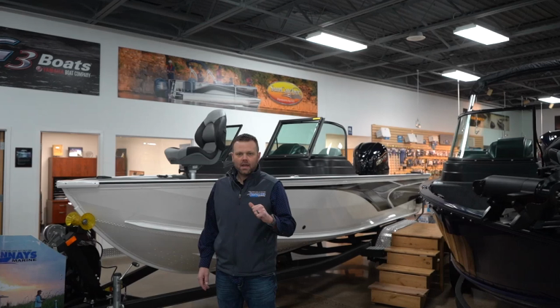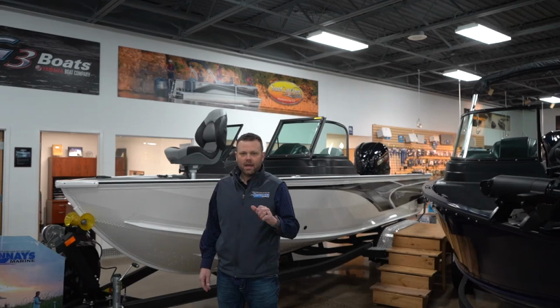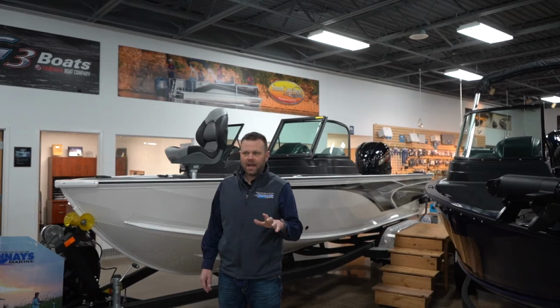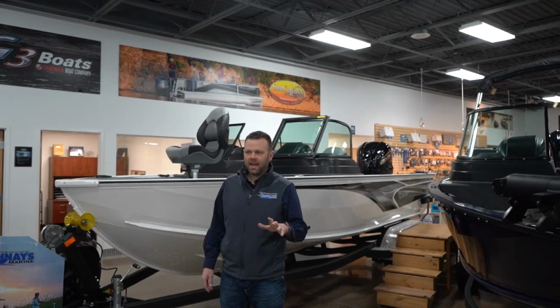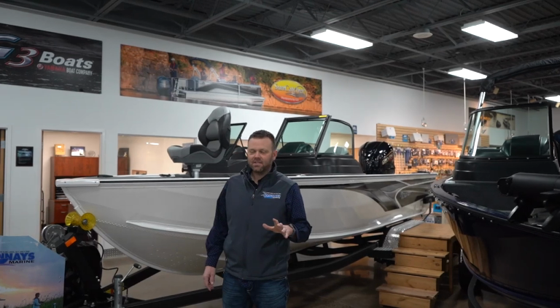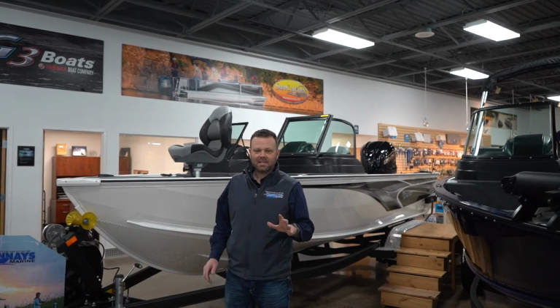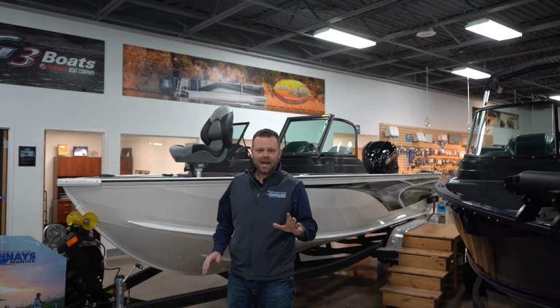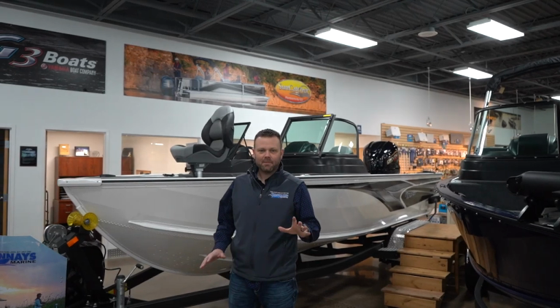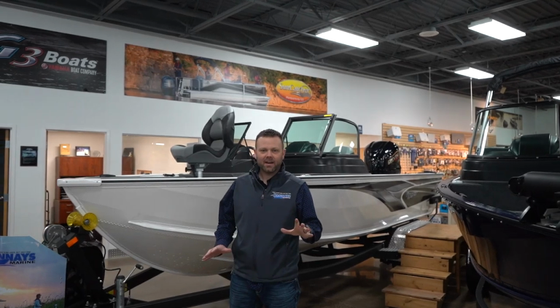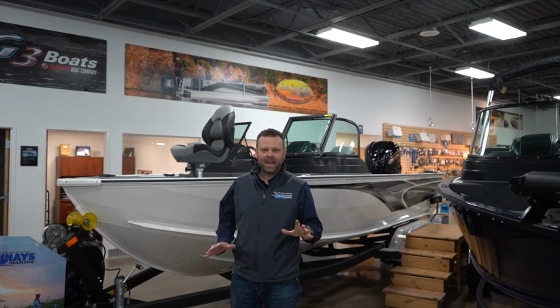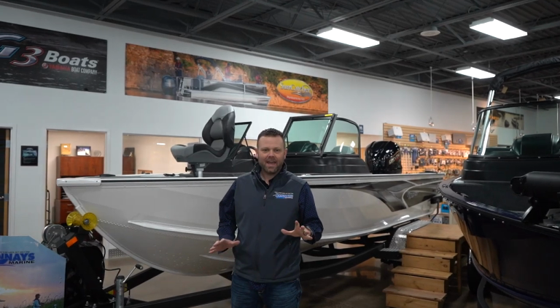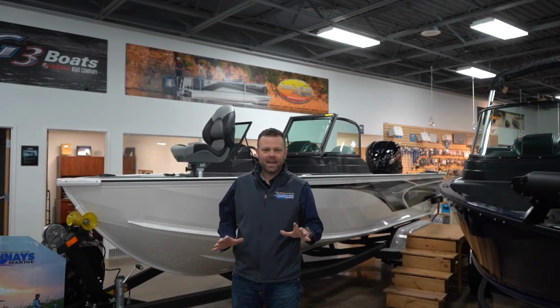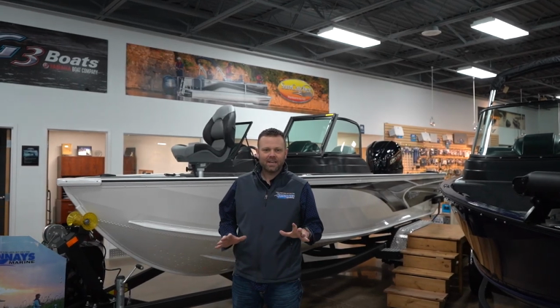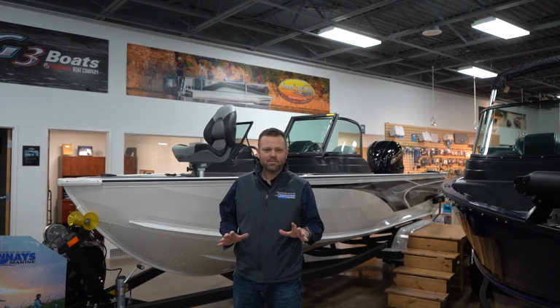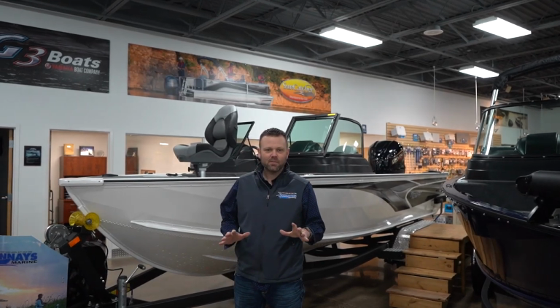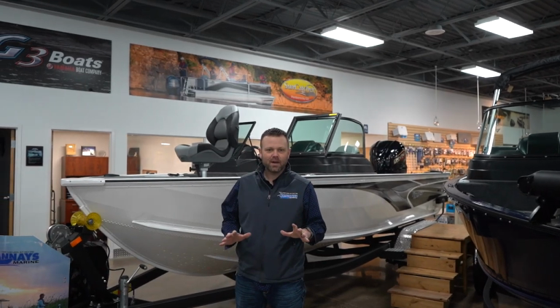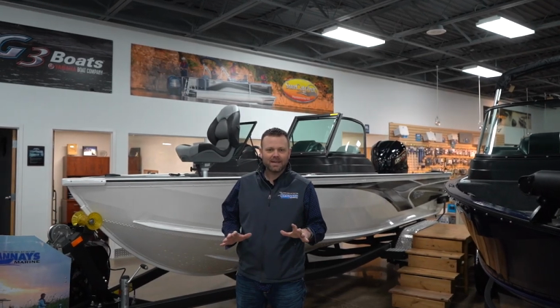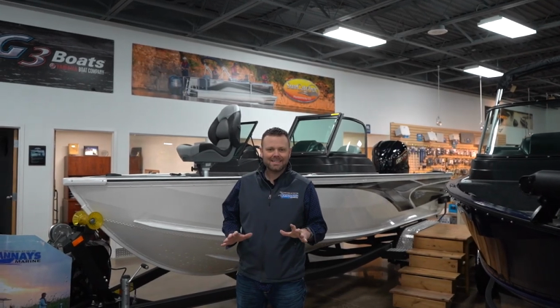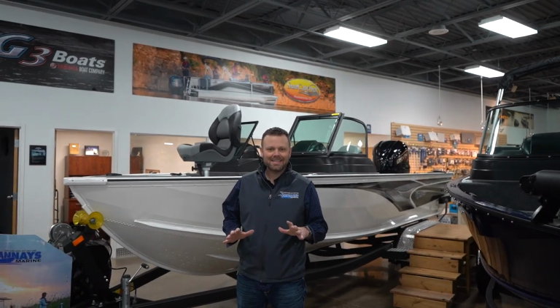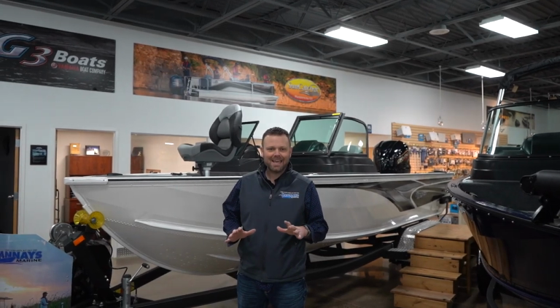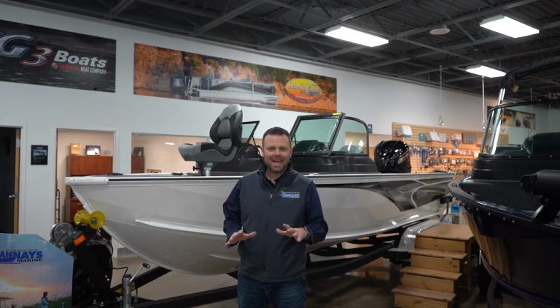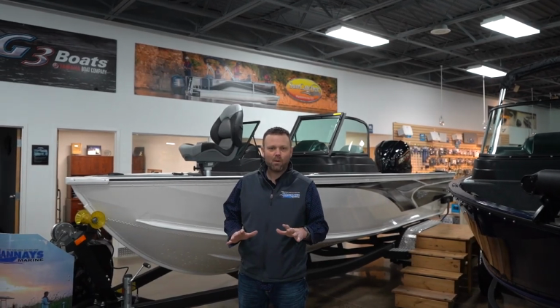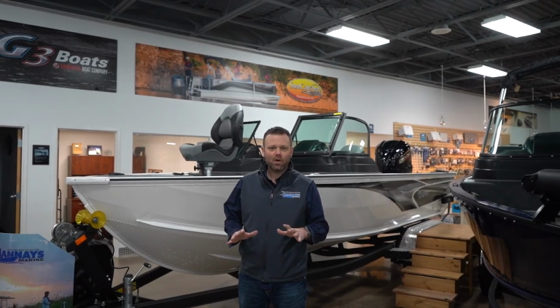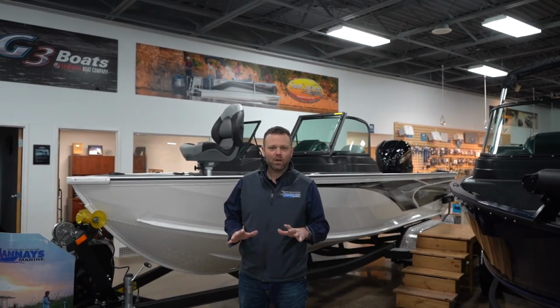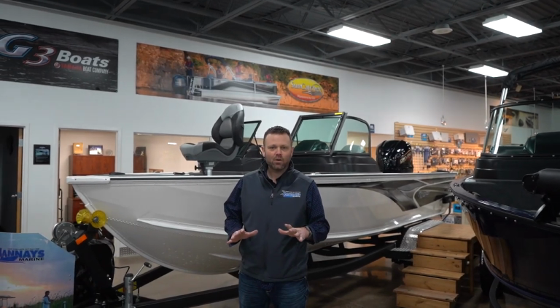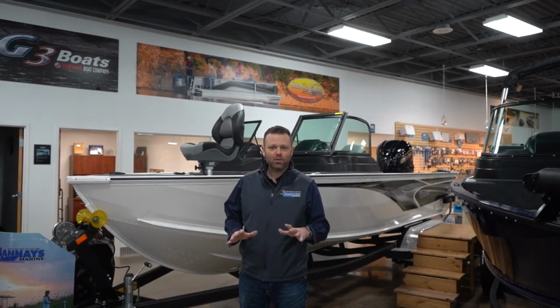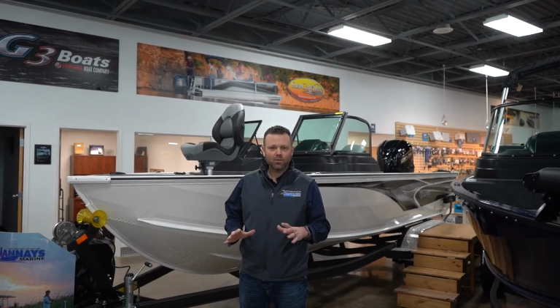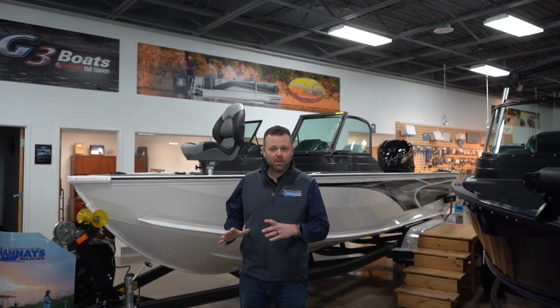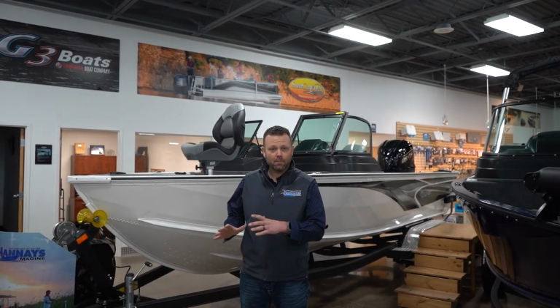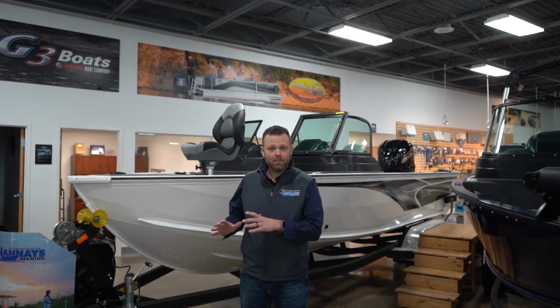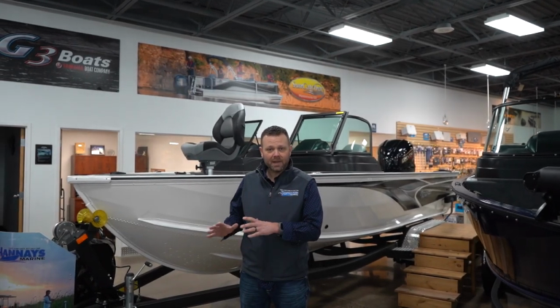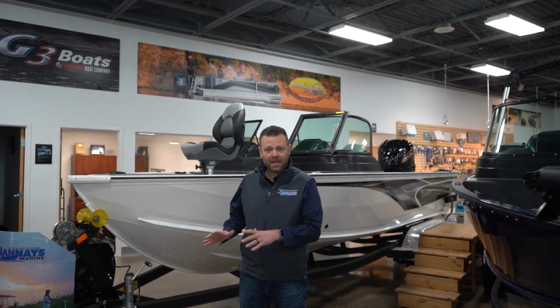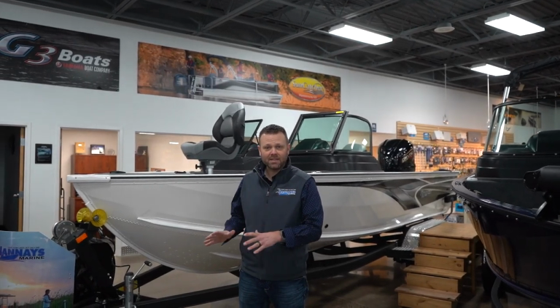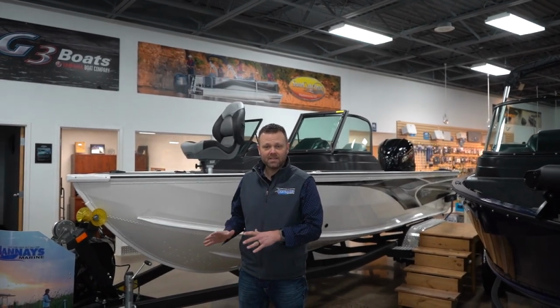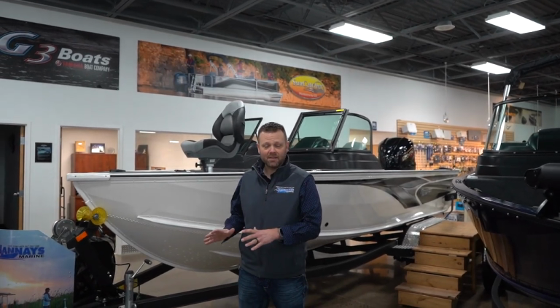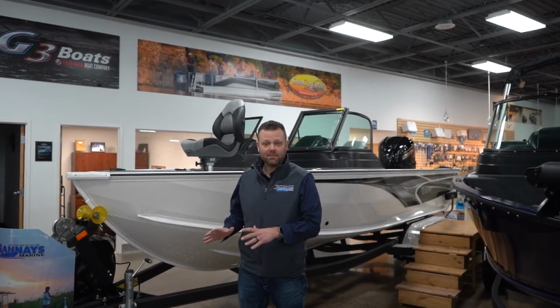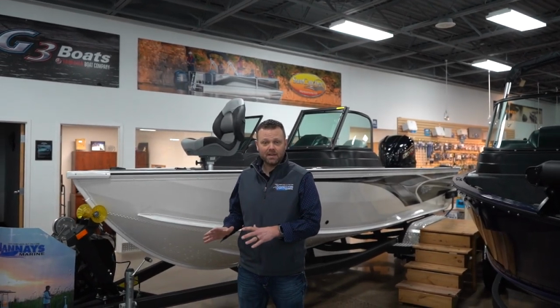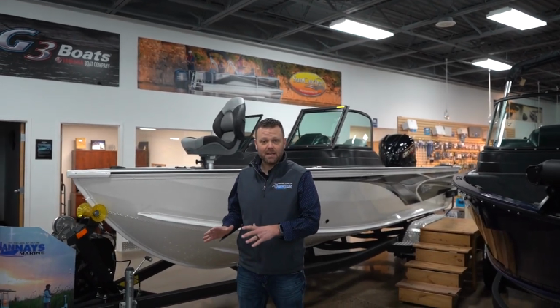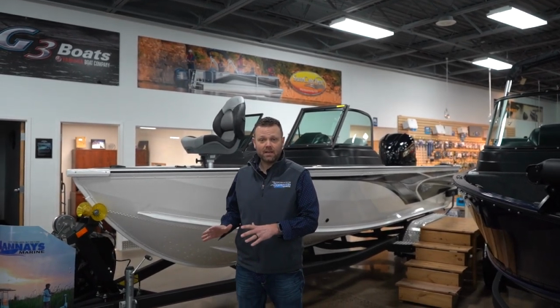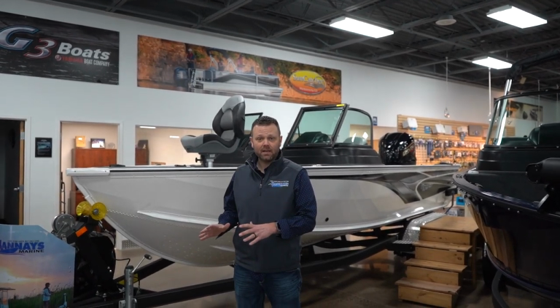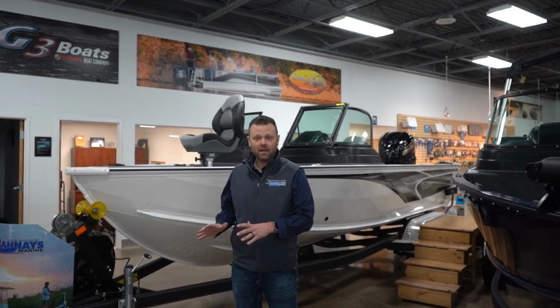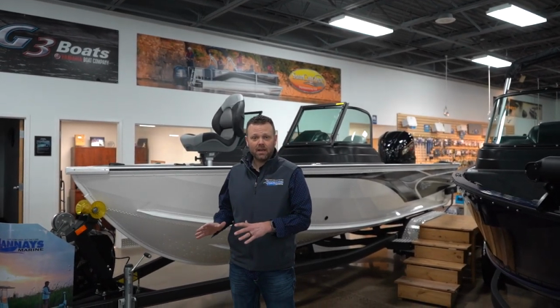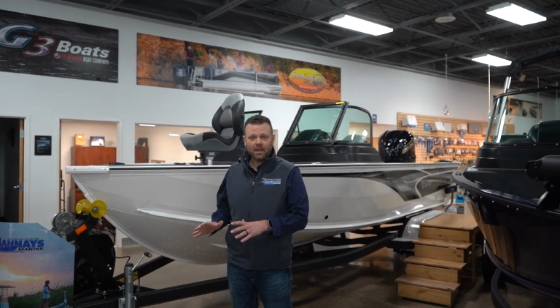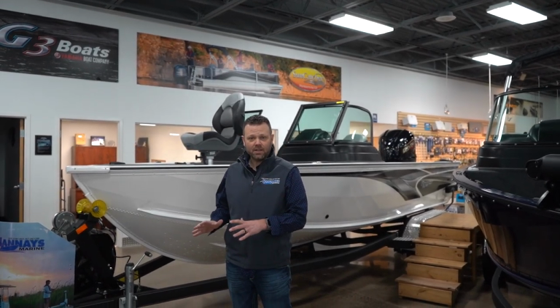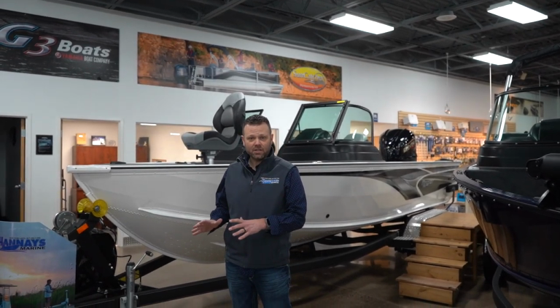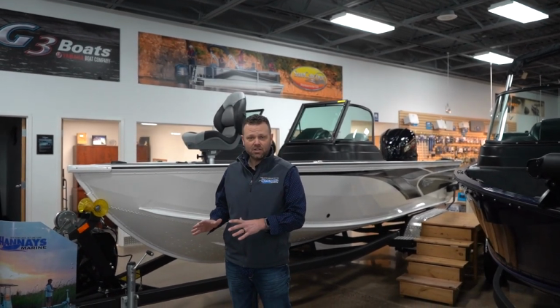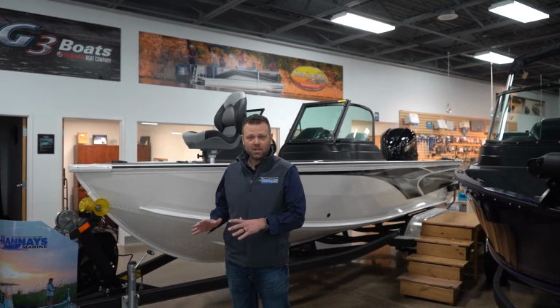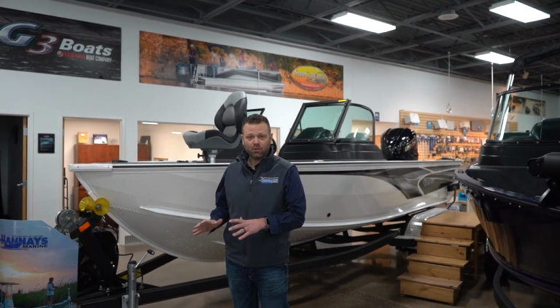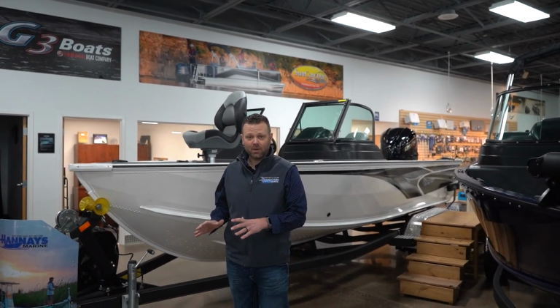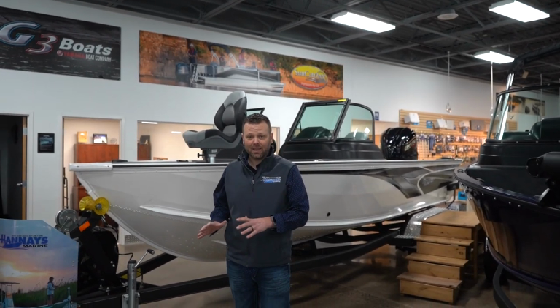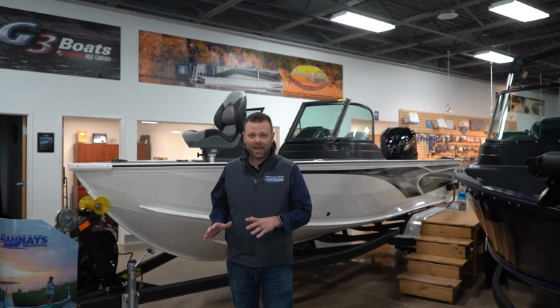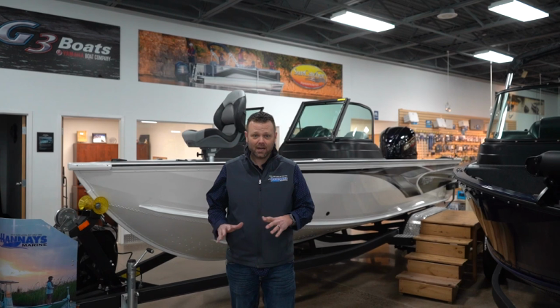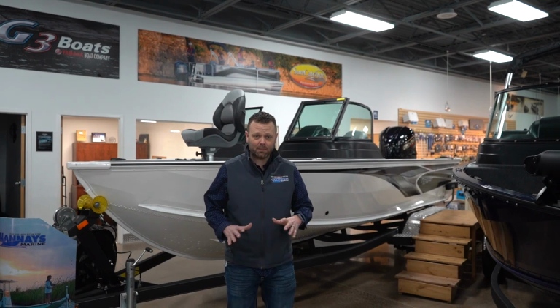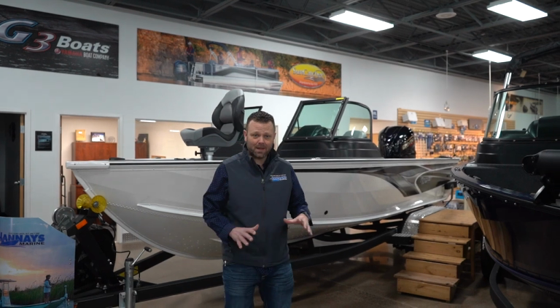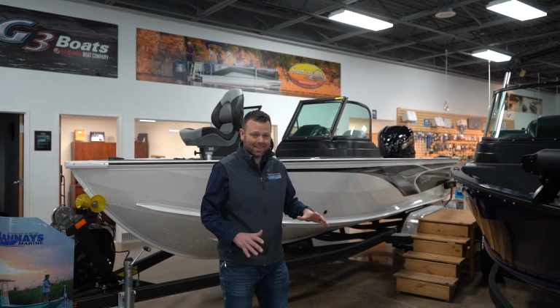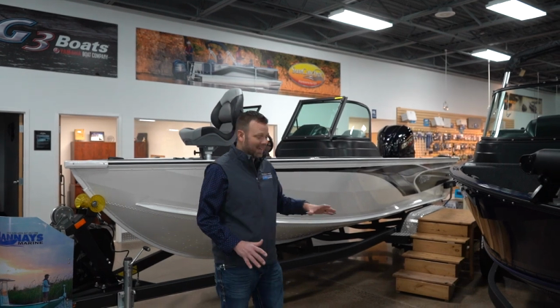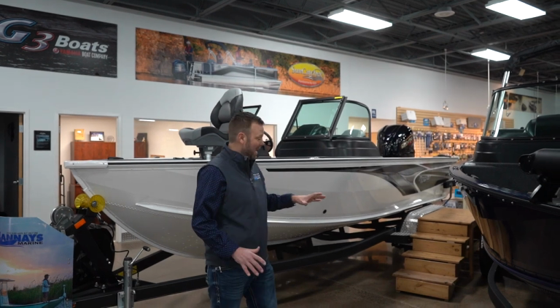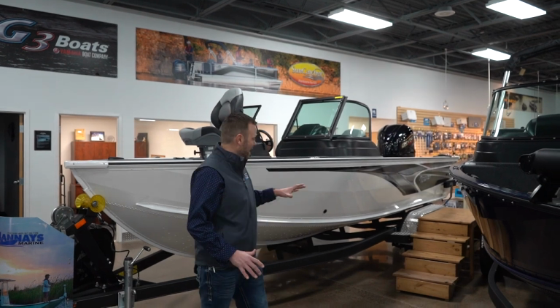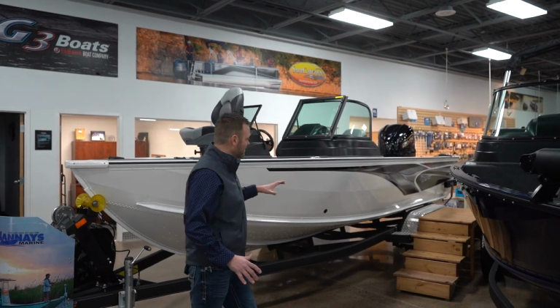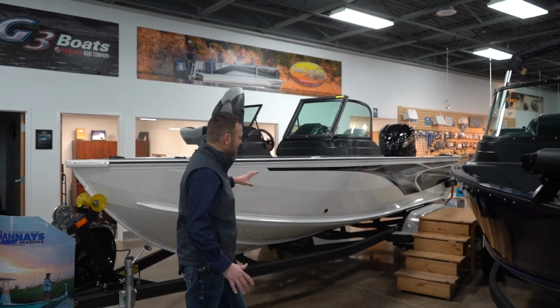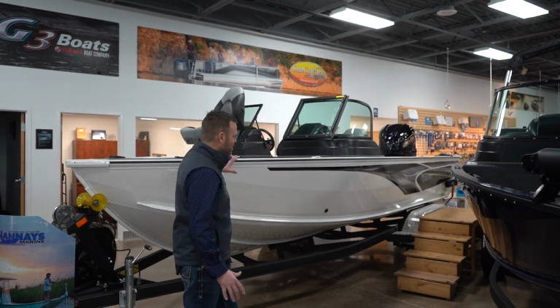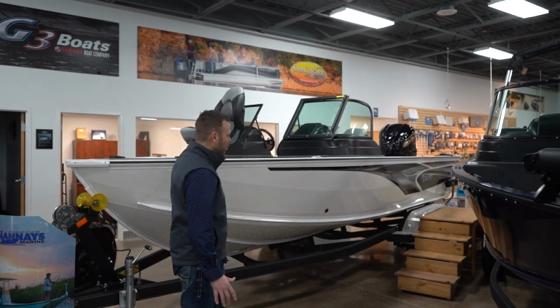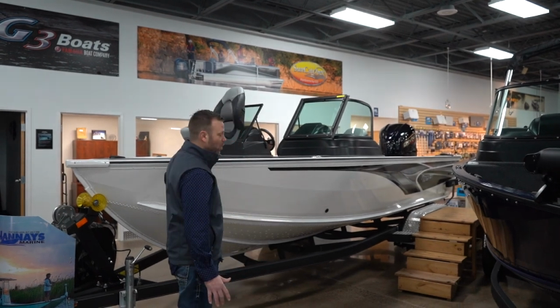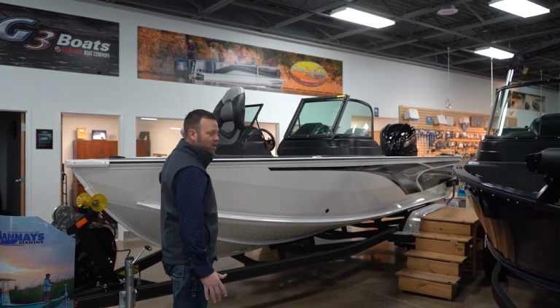Hey guys, Tom here at Hannes Marine. Today I want to go through the biggest Deep V in the G3 lineup, the AV21.